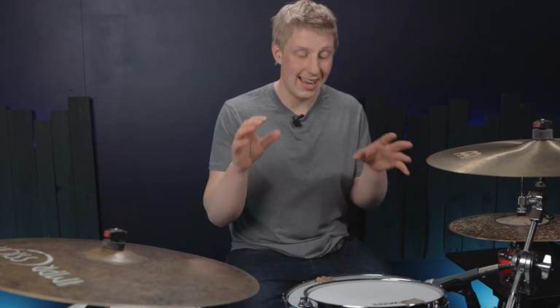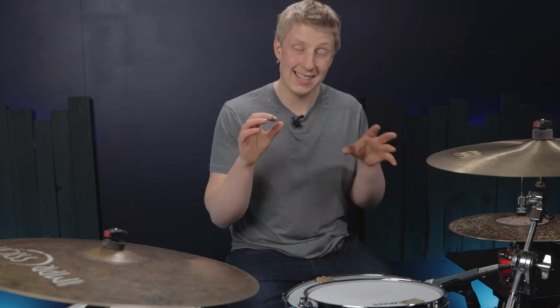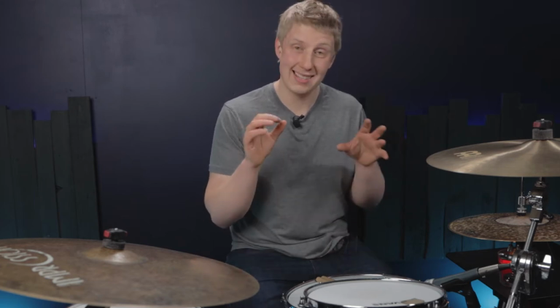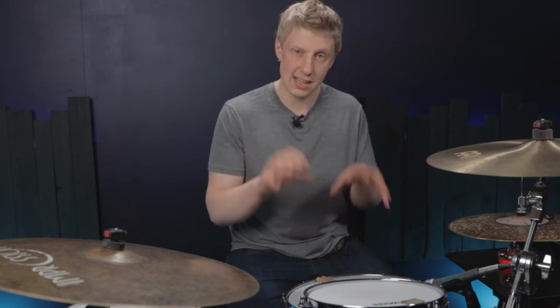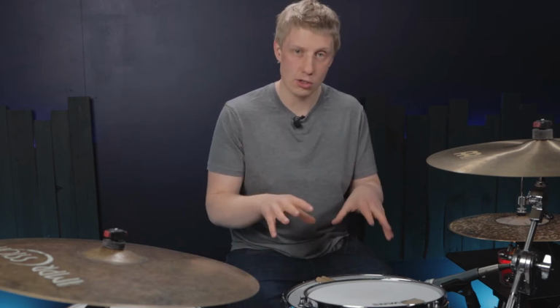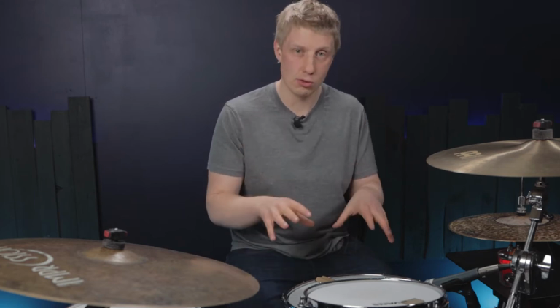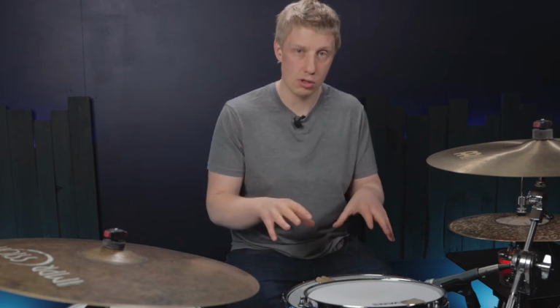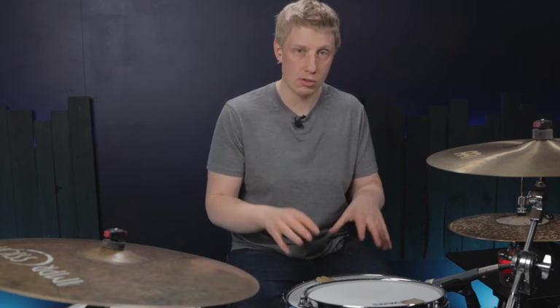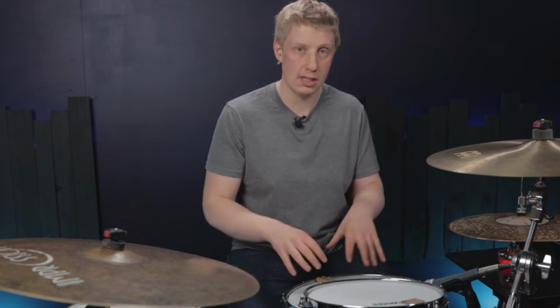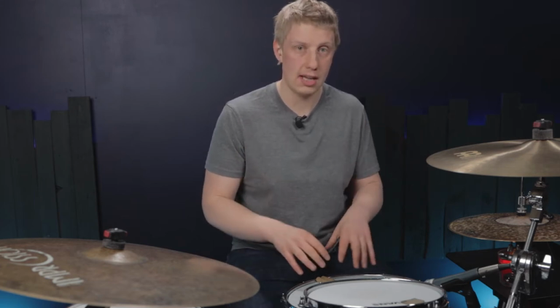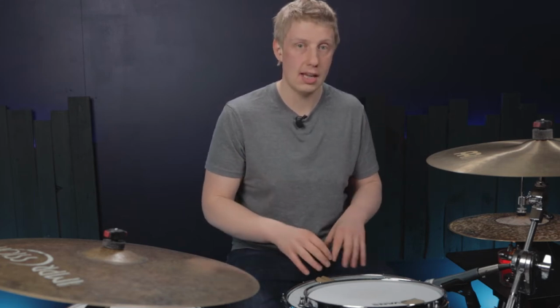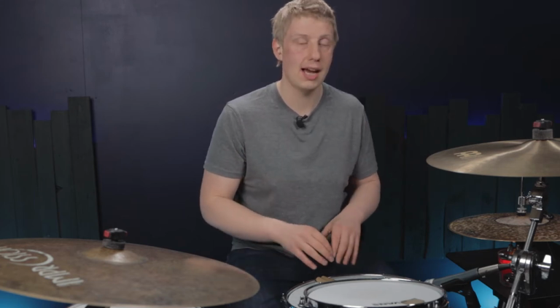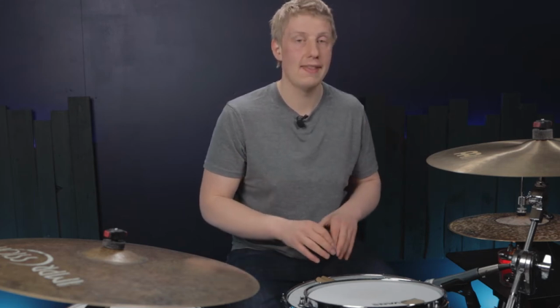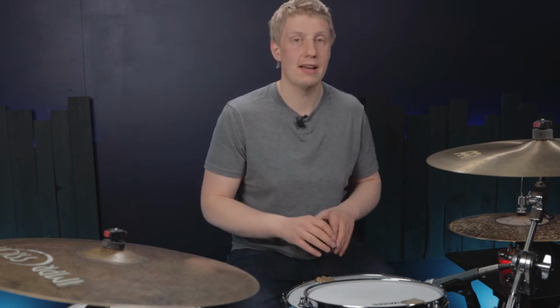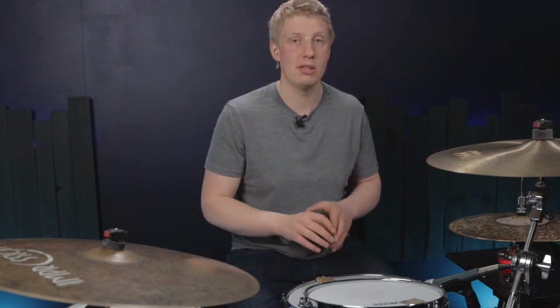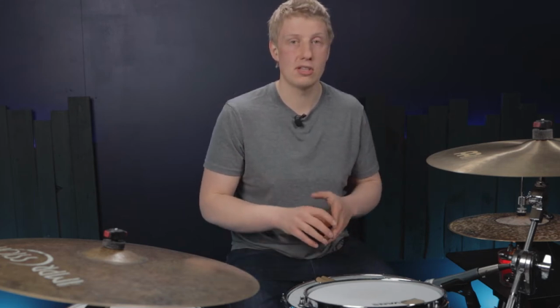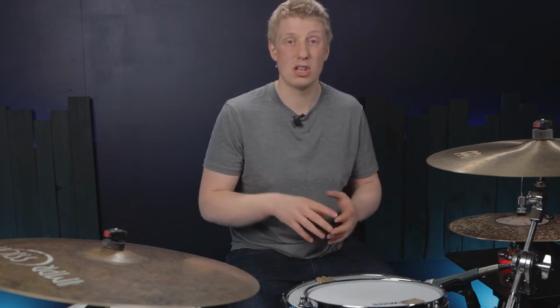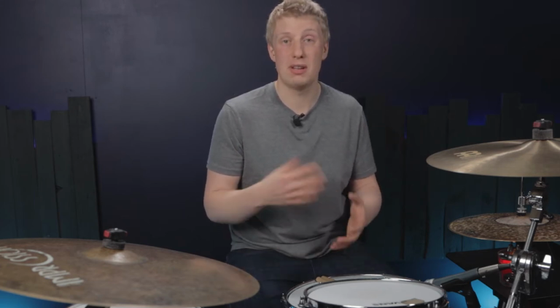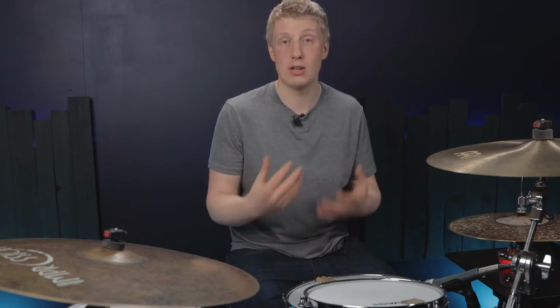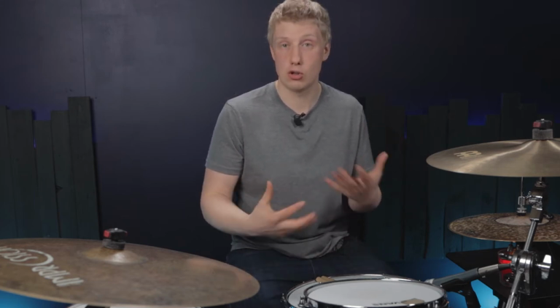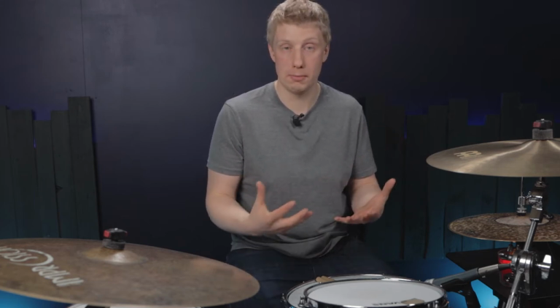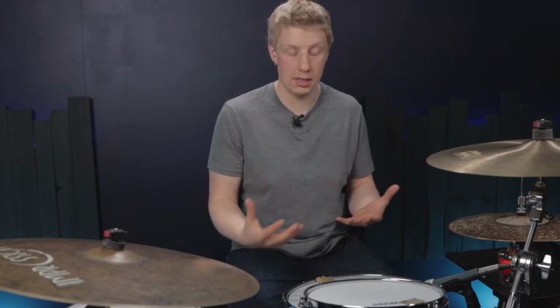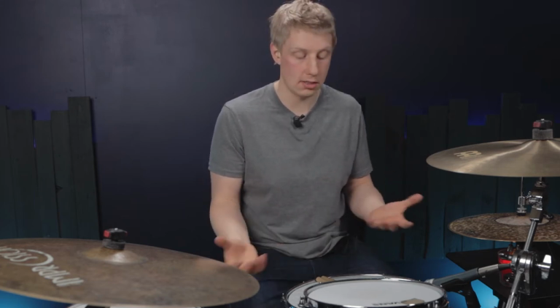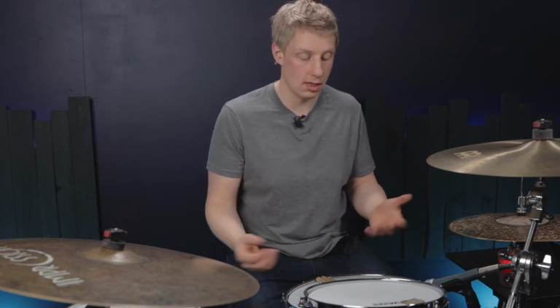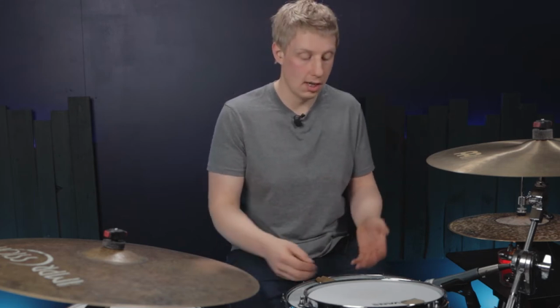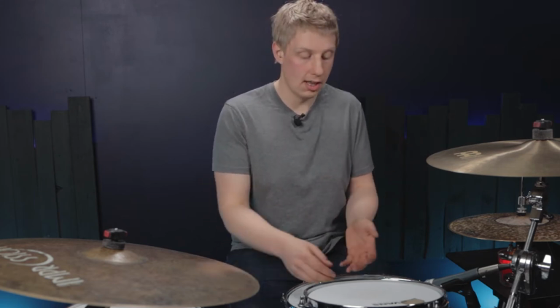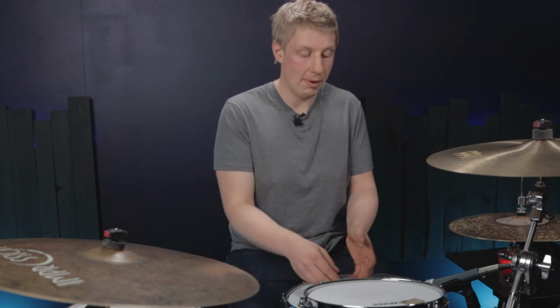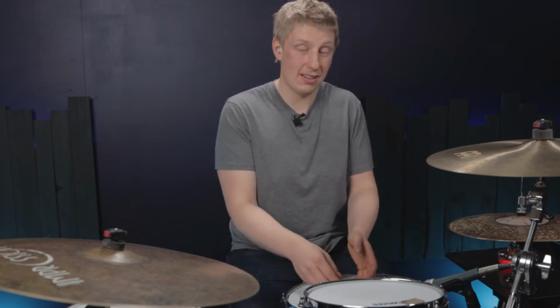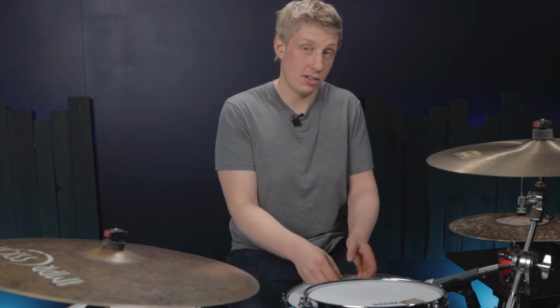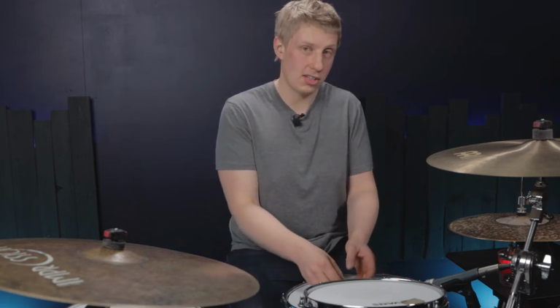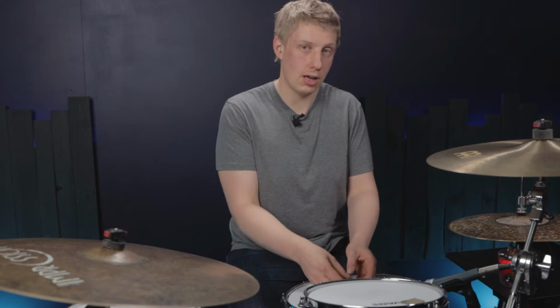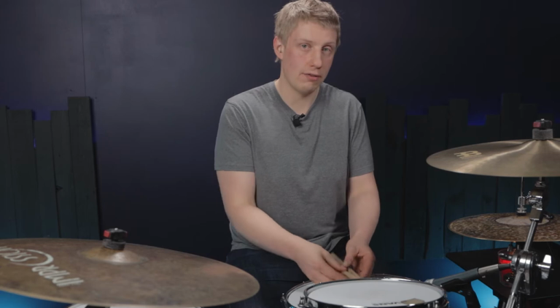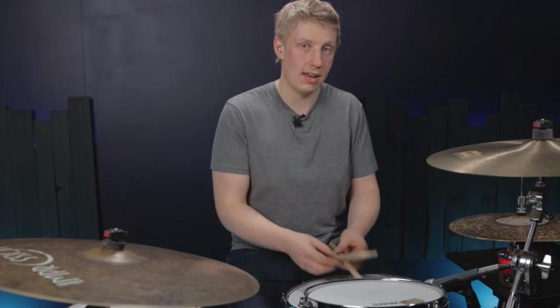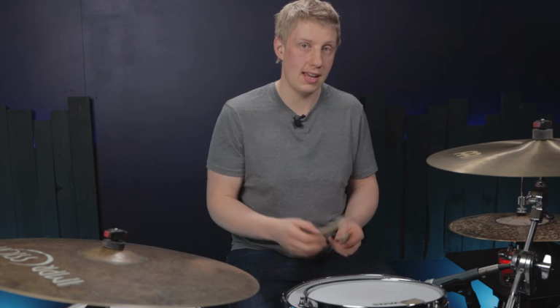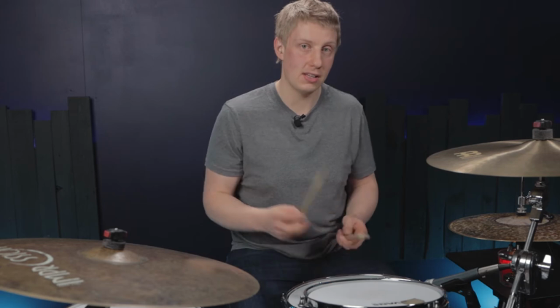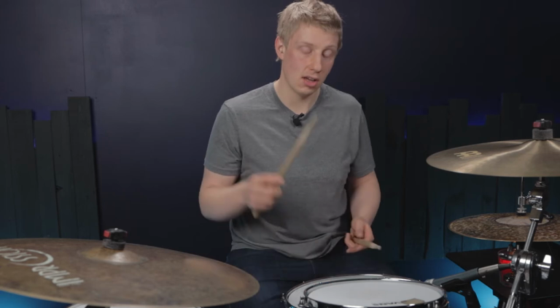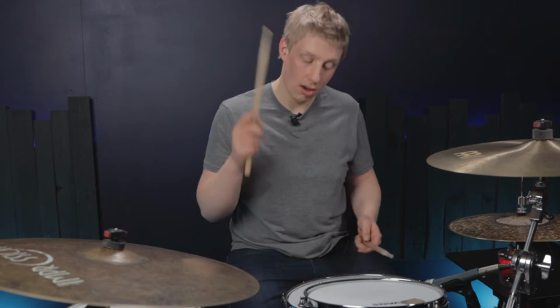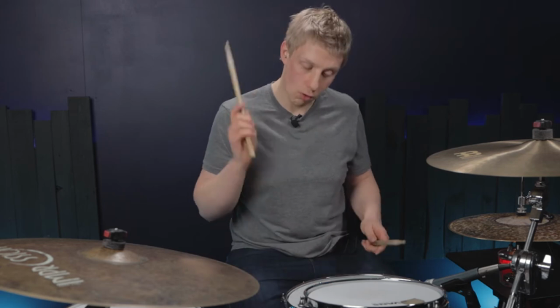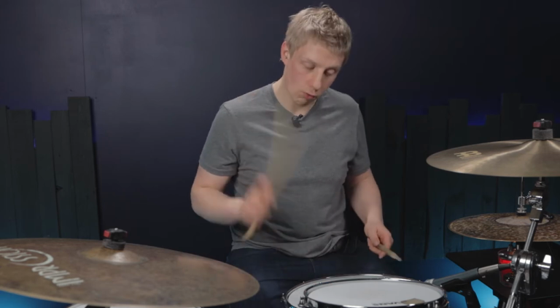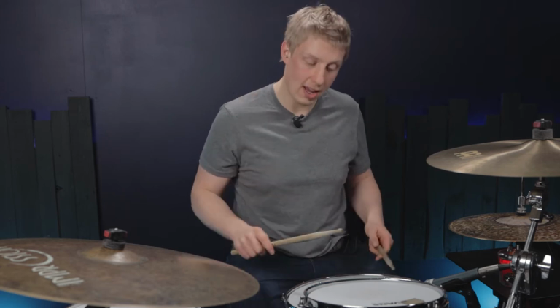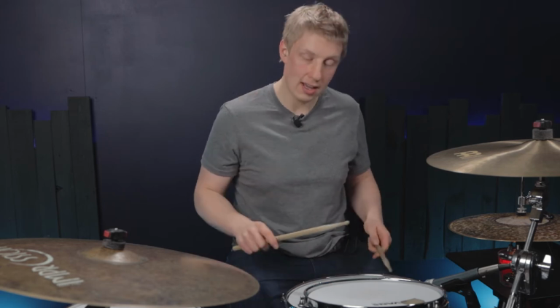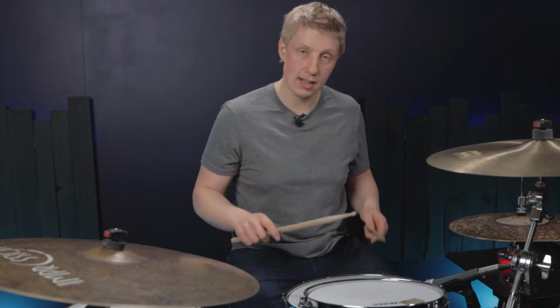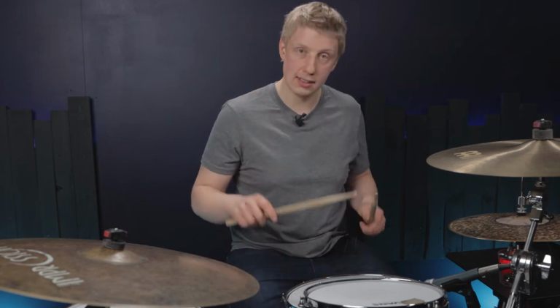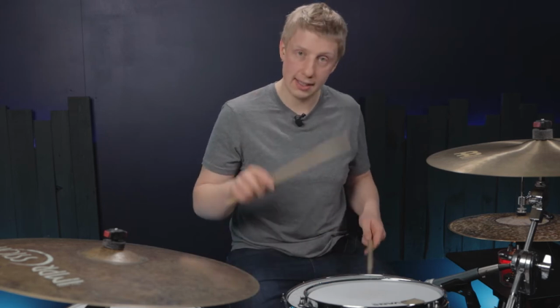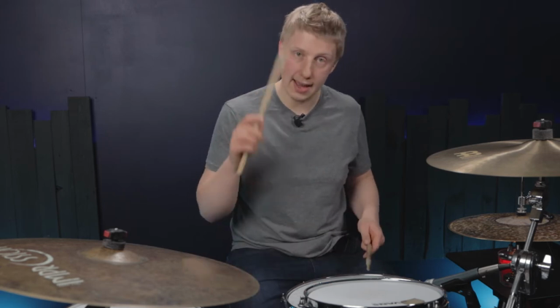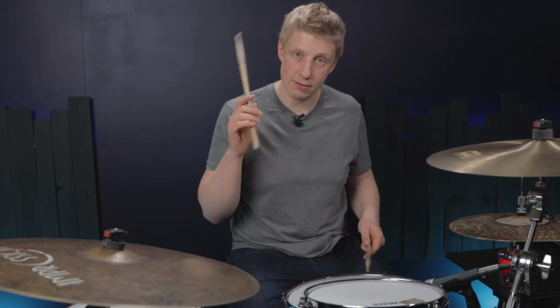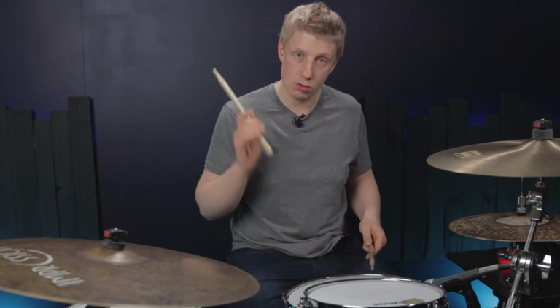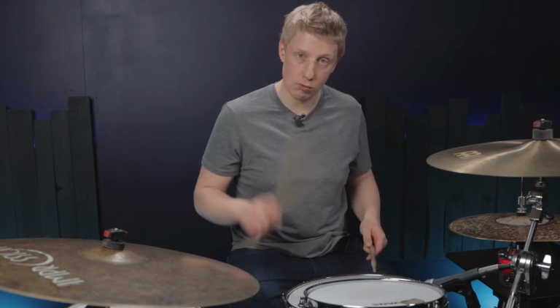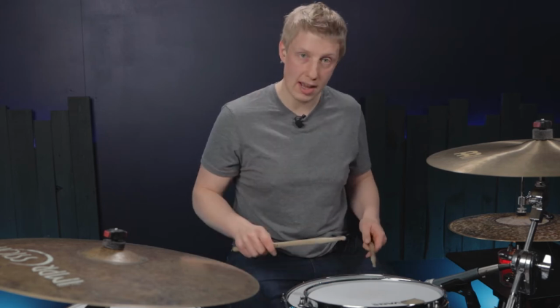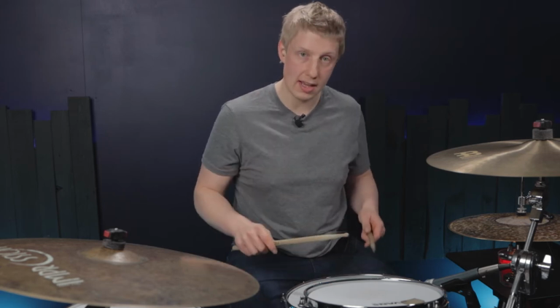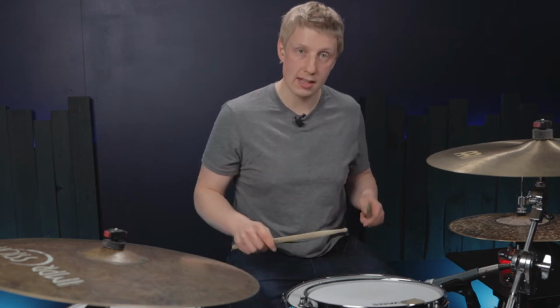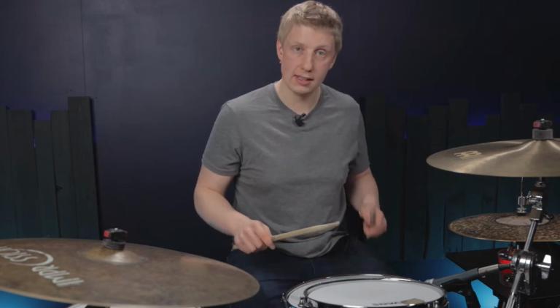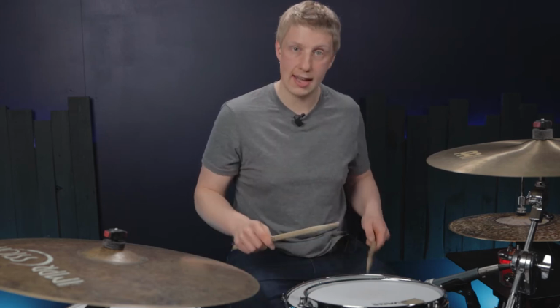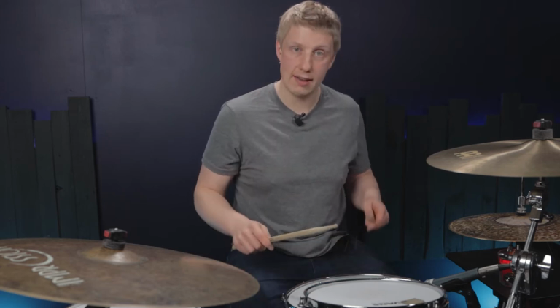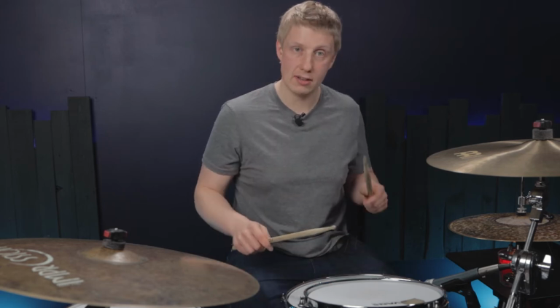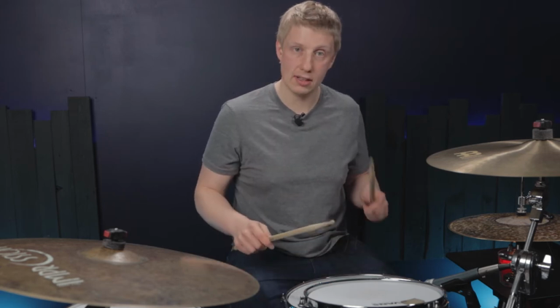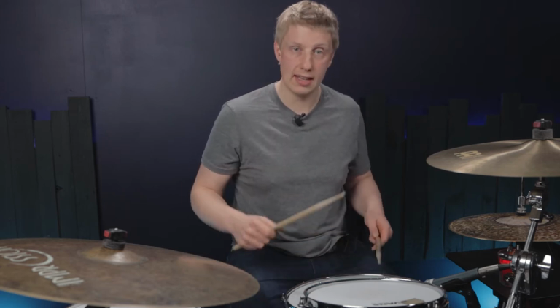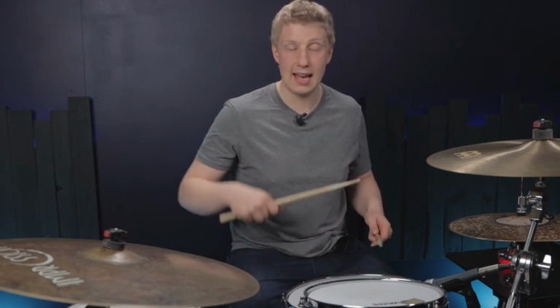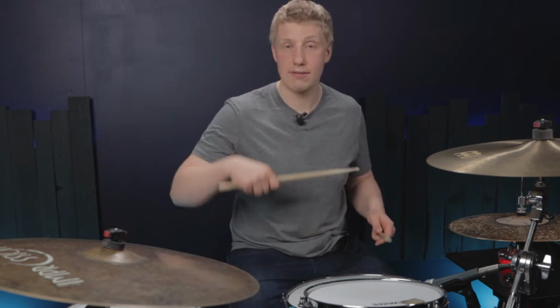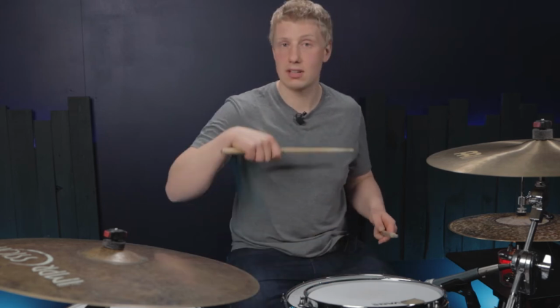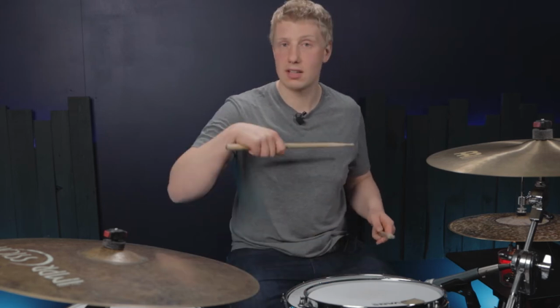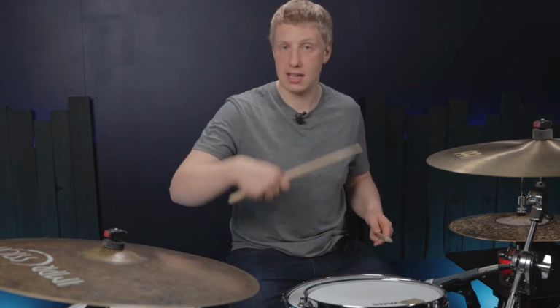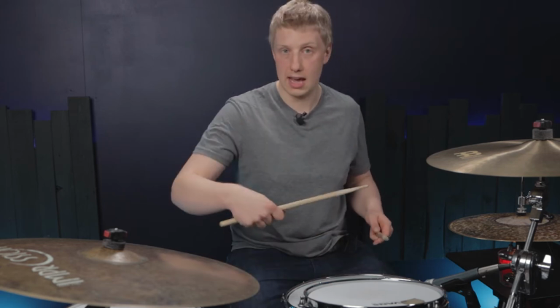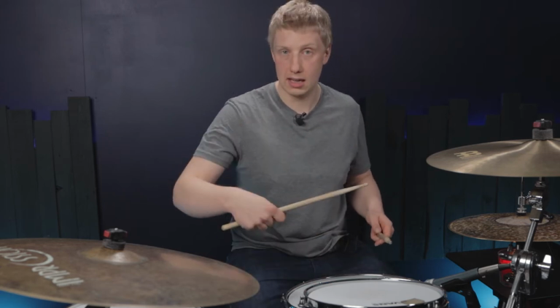It's six notes long and that means it's going to be in triplets. The pattern itself is: right, left, right, left, left, kick.